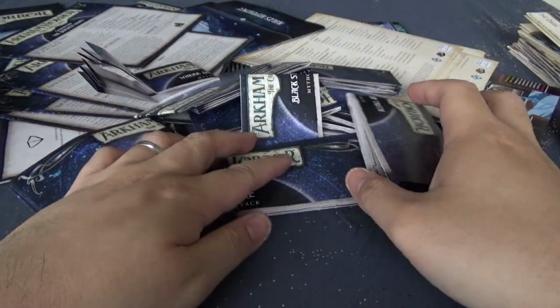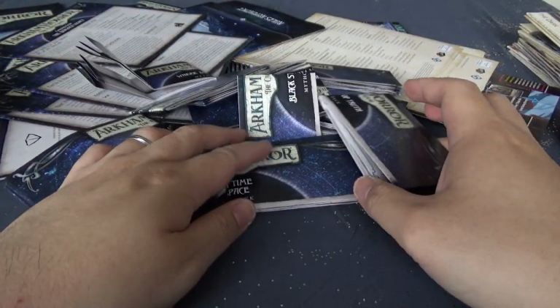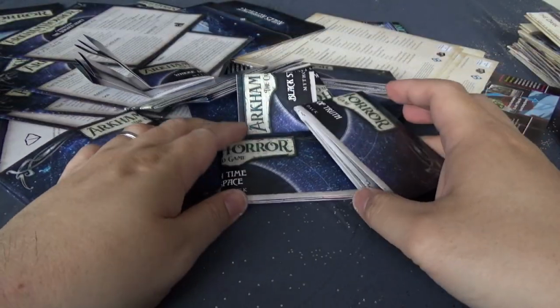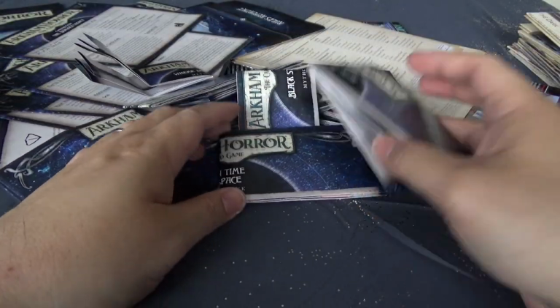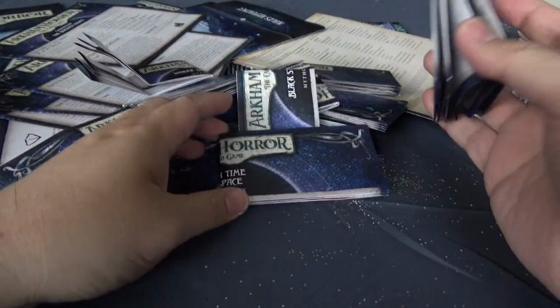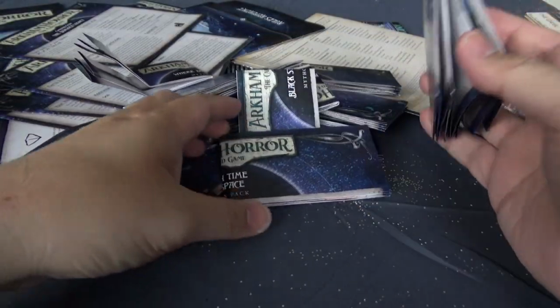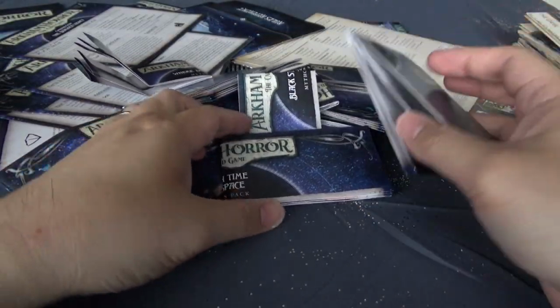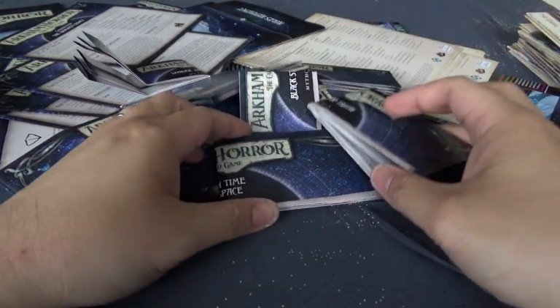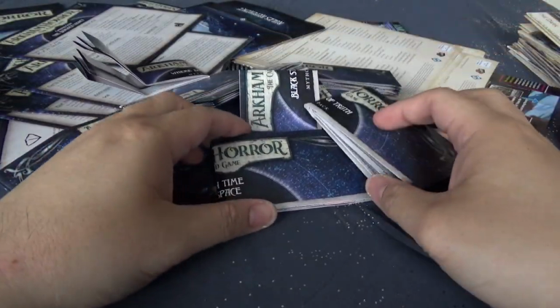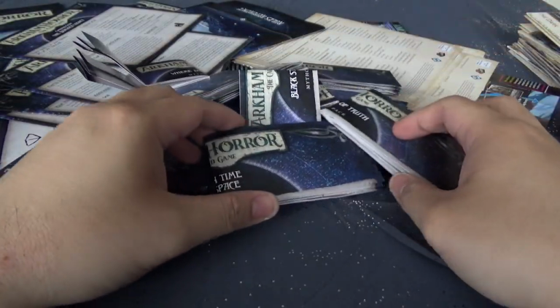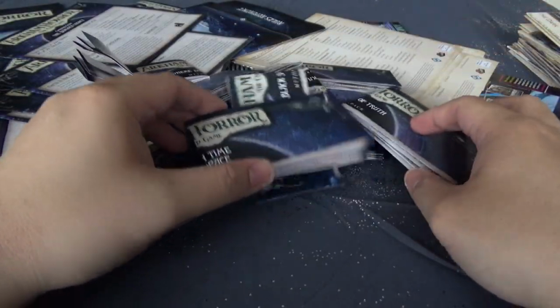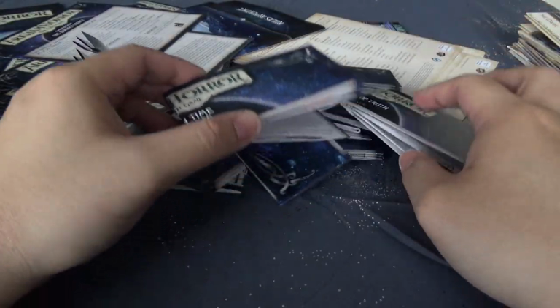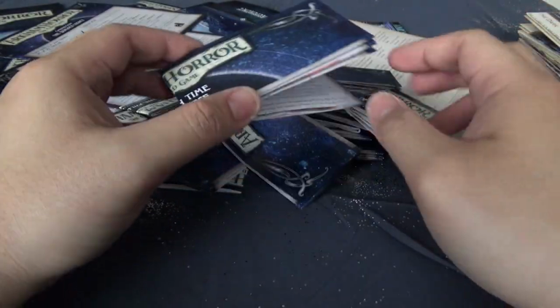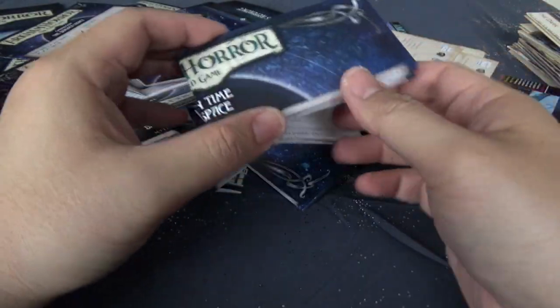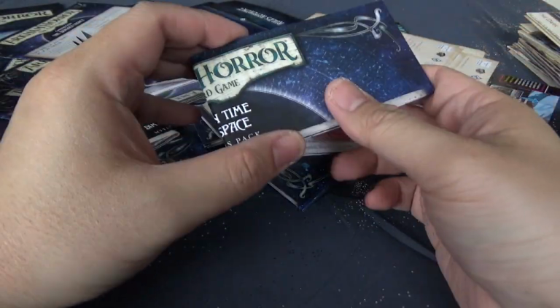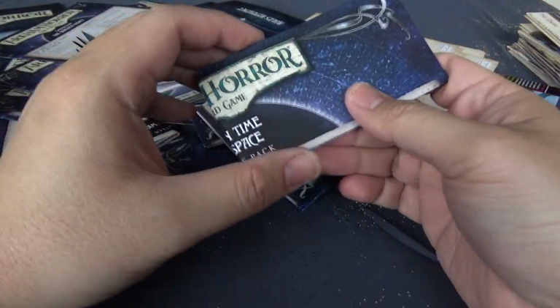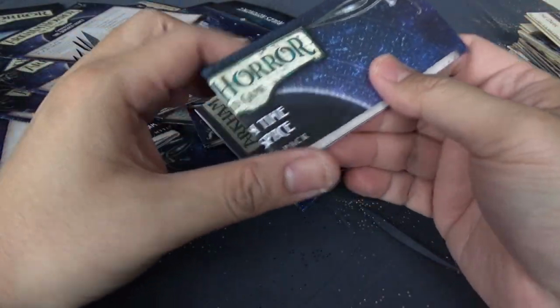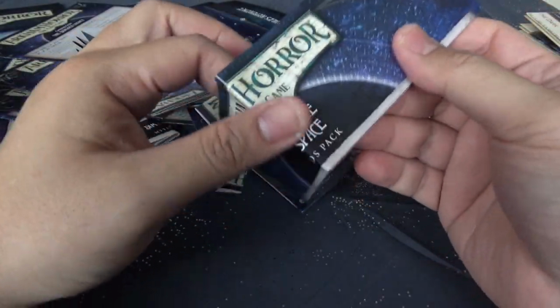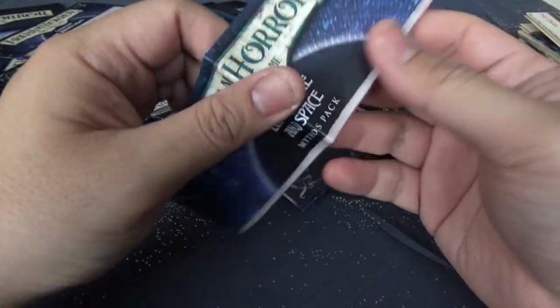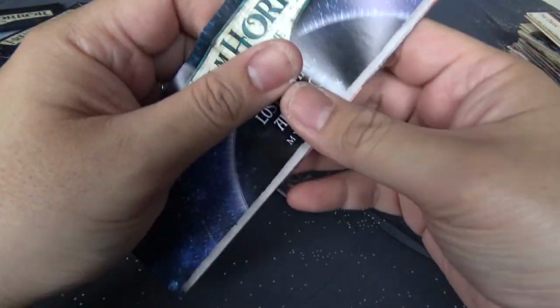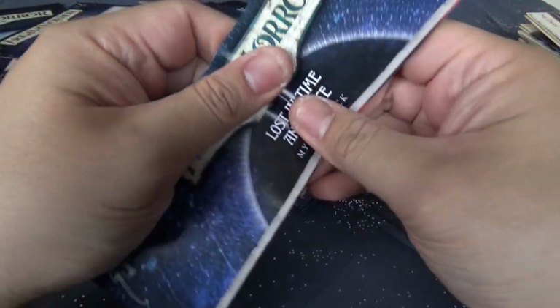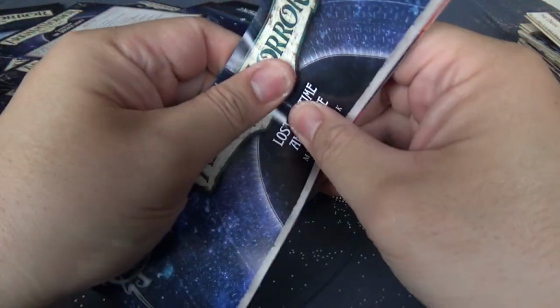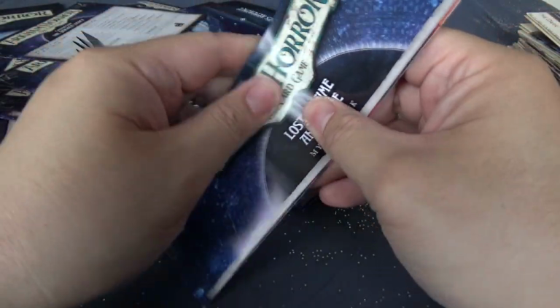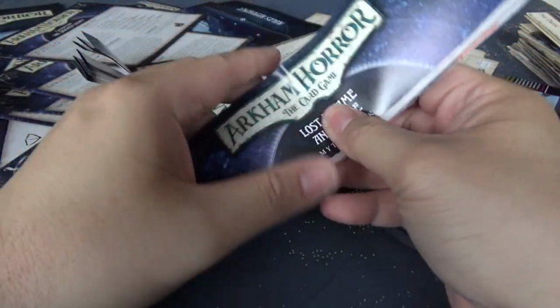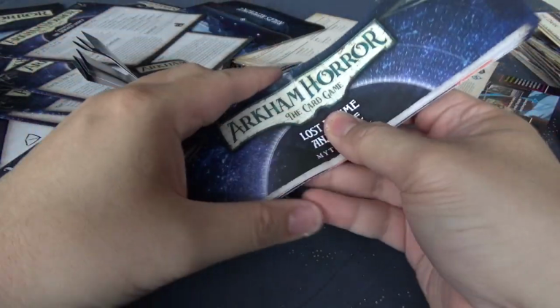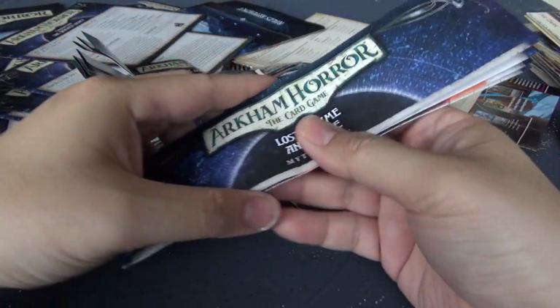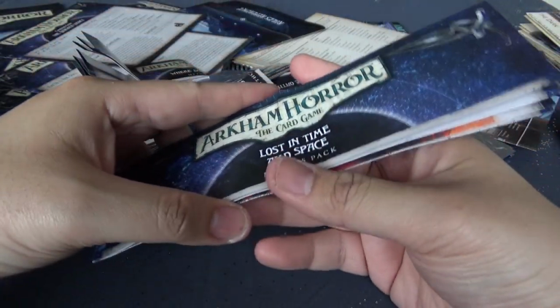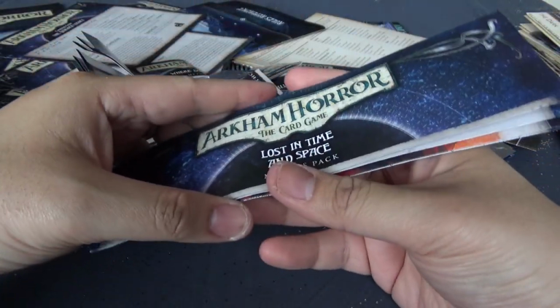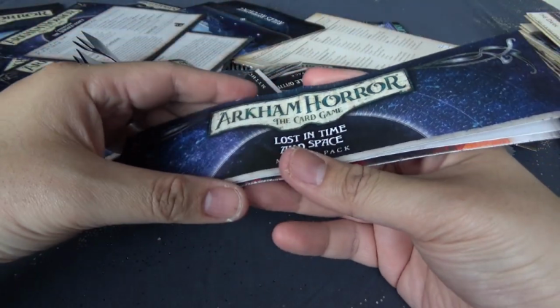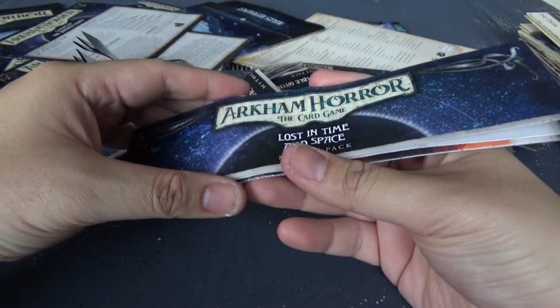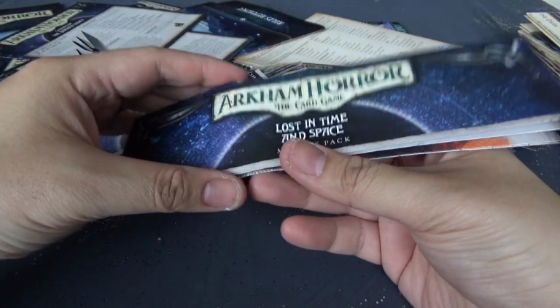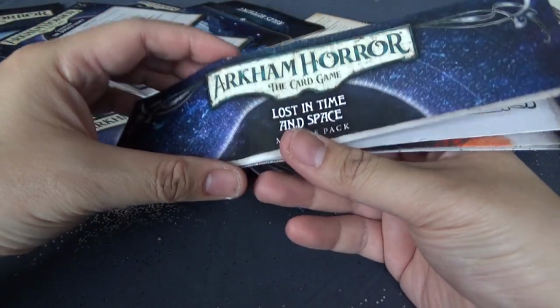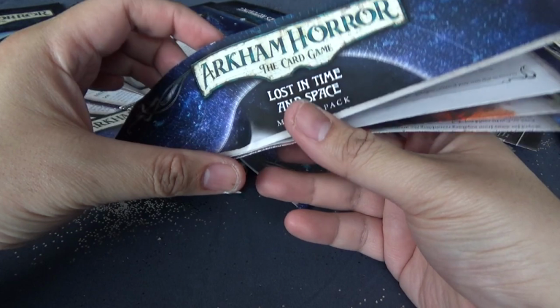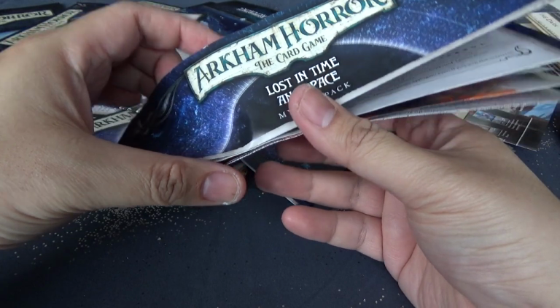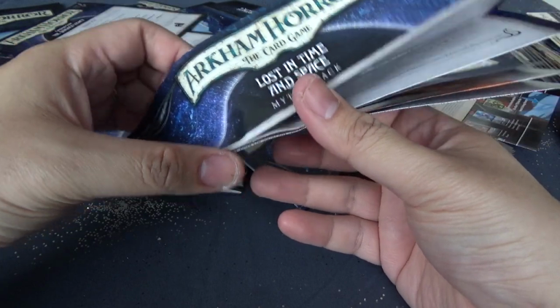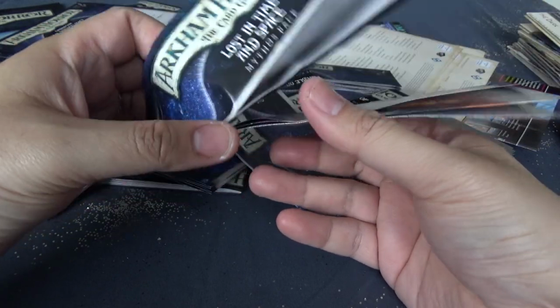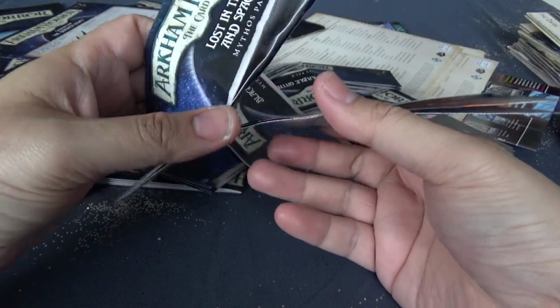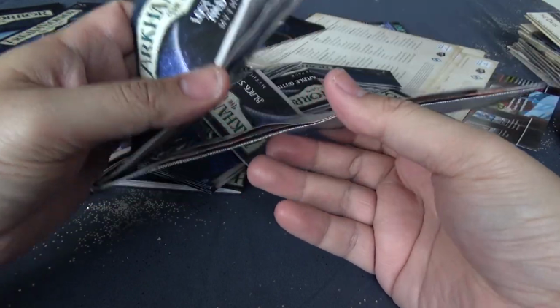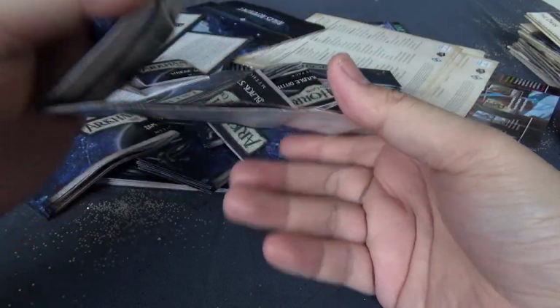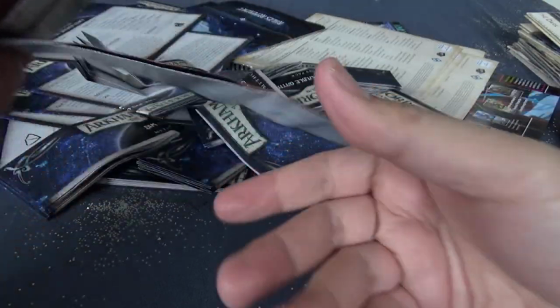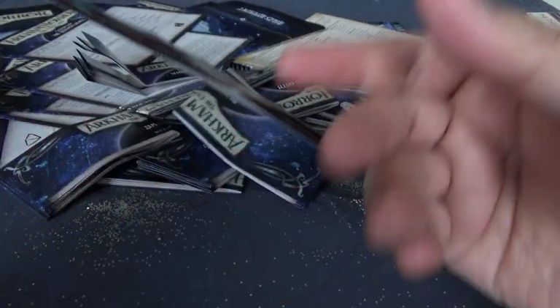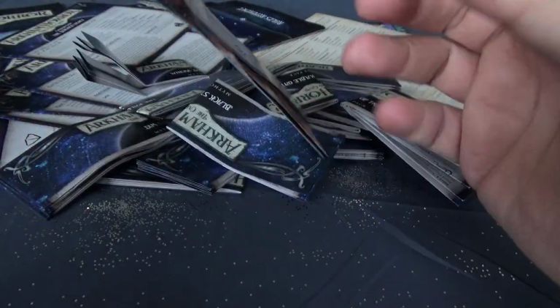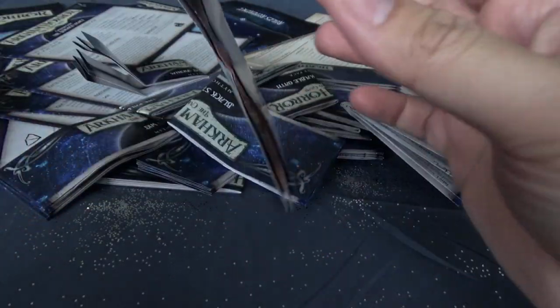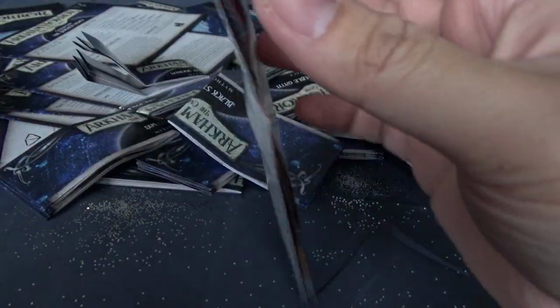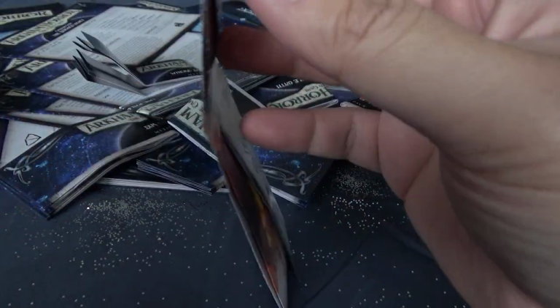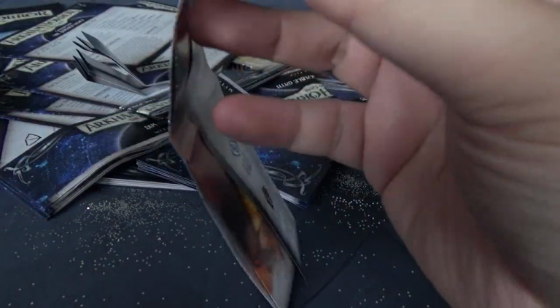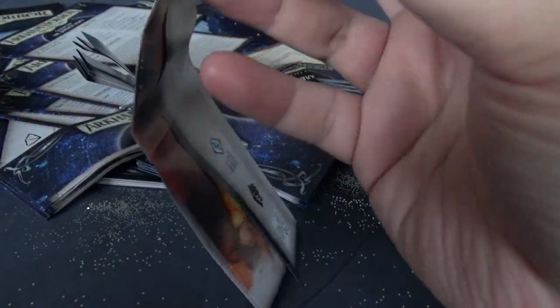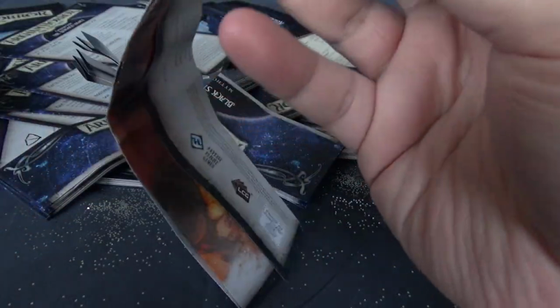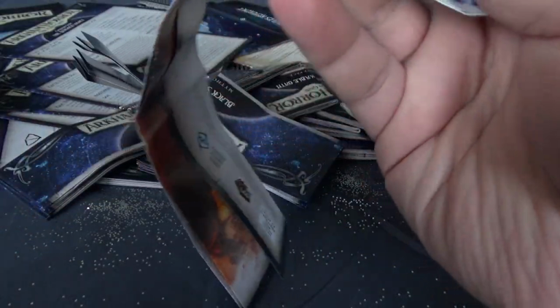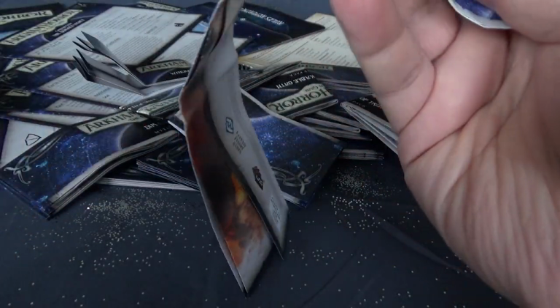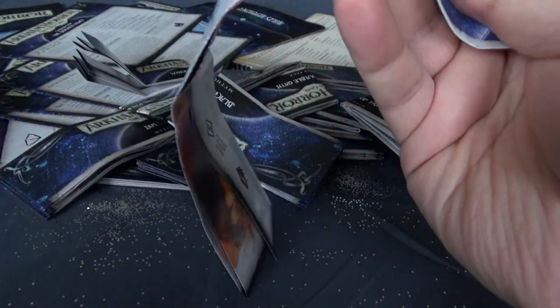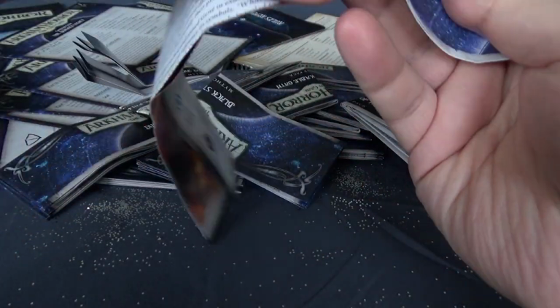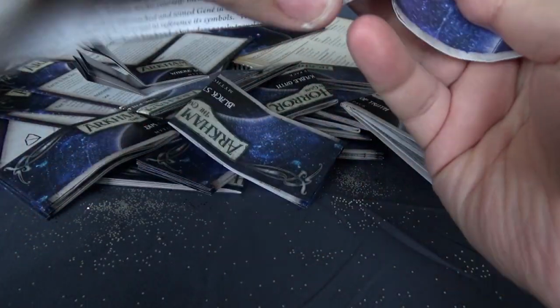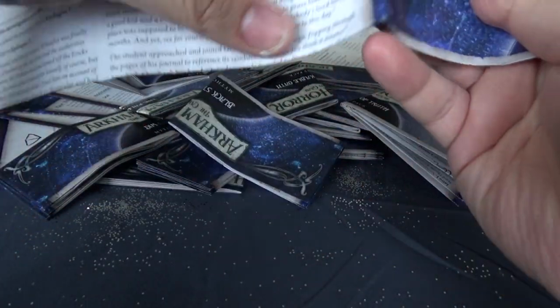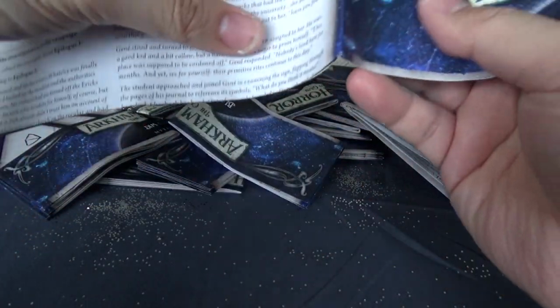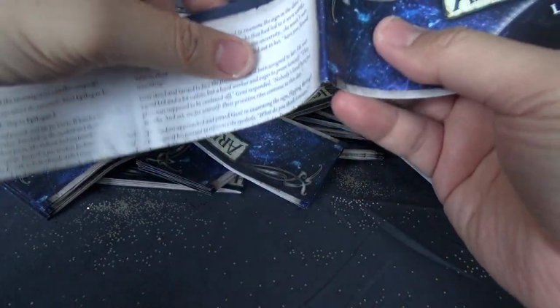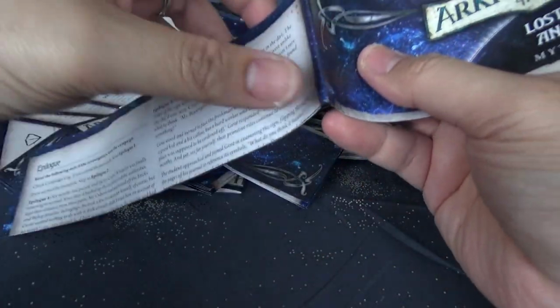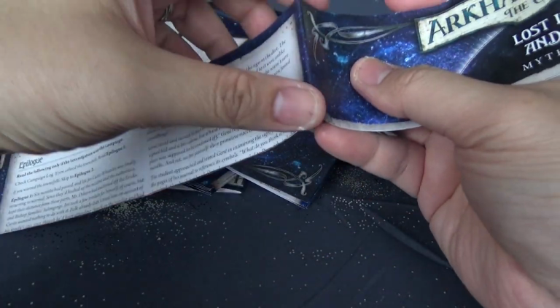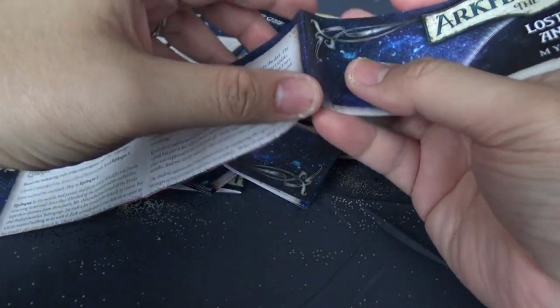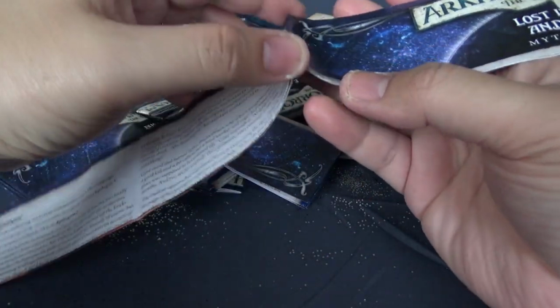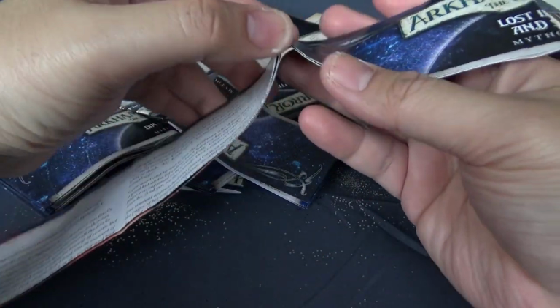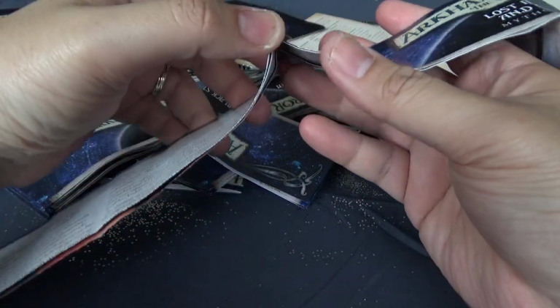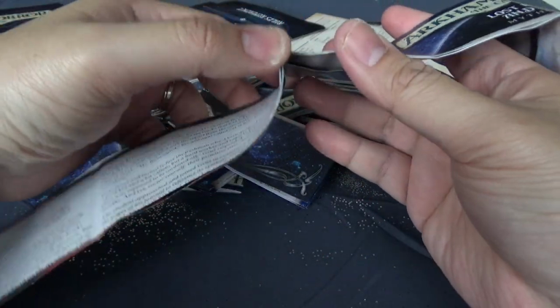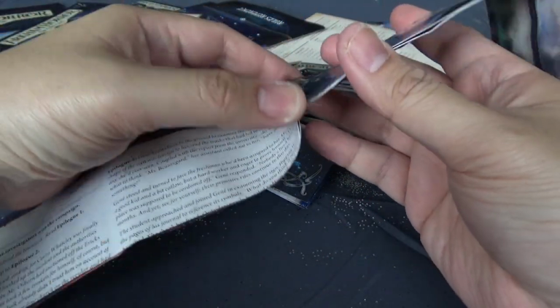Today I'm going to show you how I organize these leaflets — rules inserts from all sorts of card games — into at least one binder, one pile.